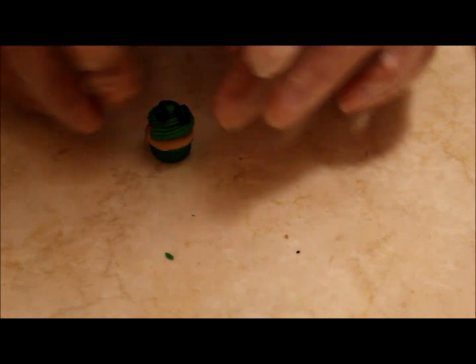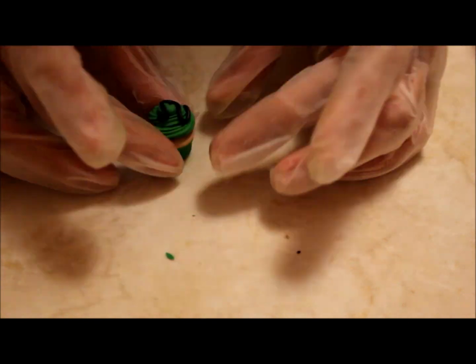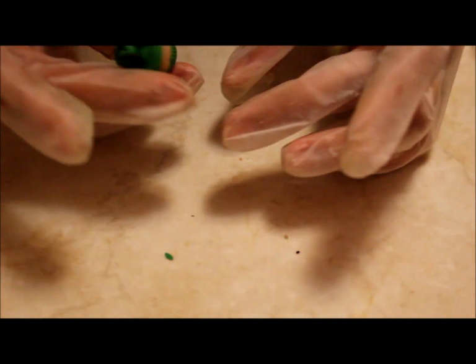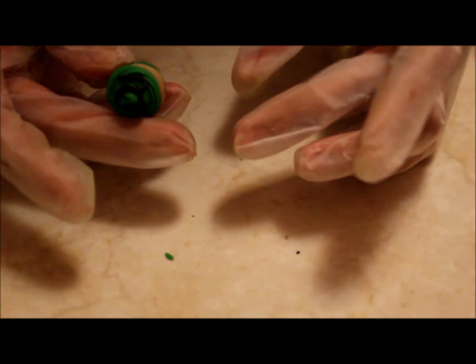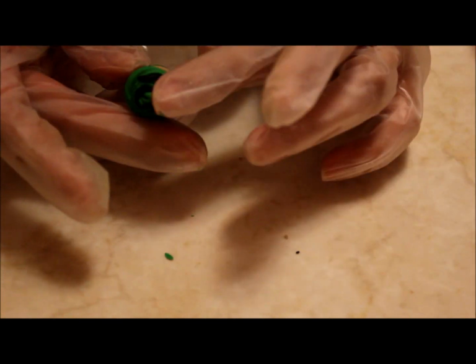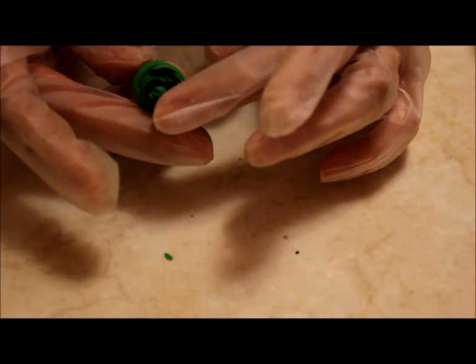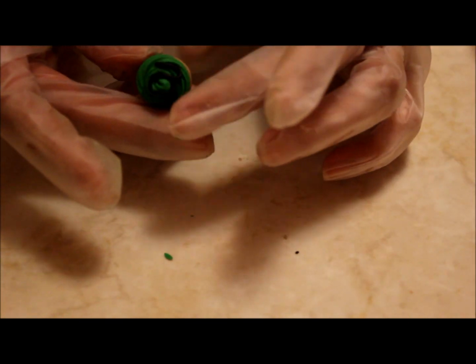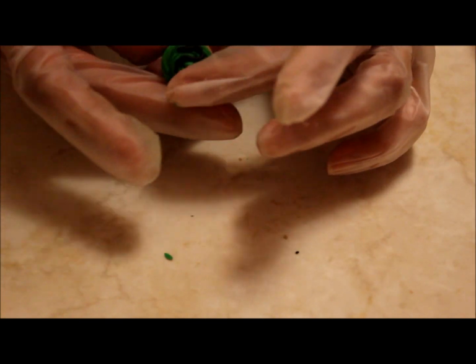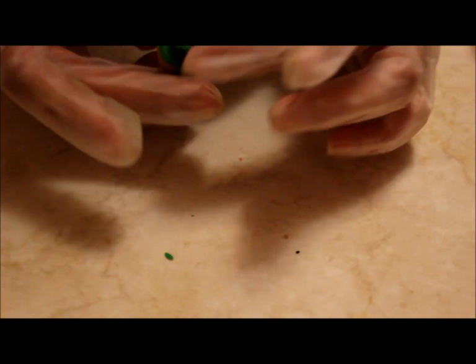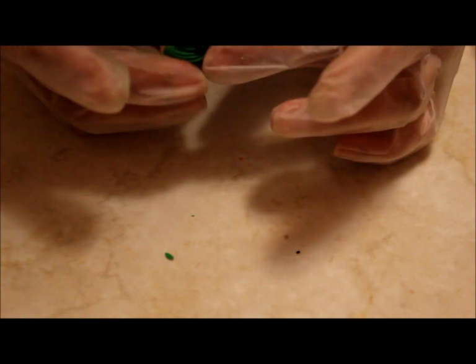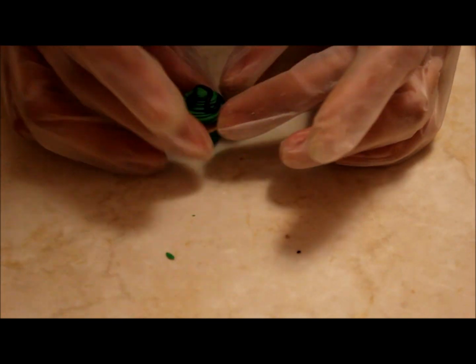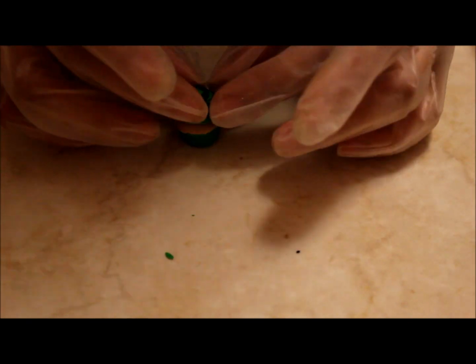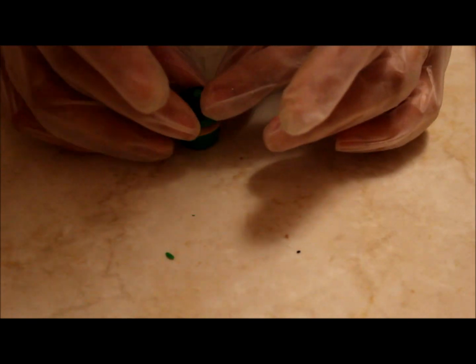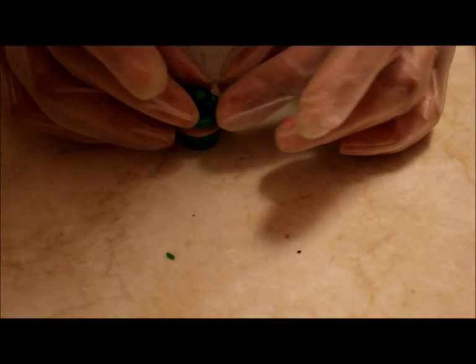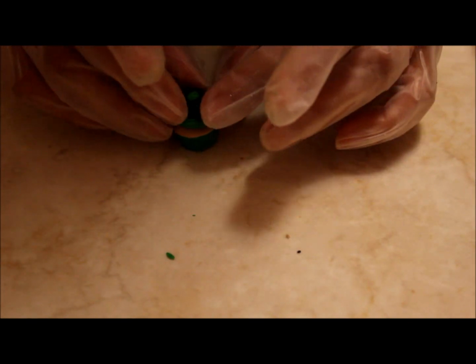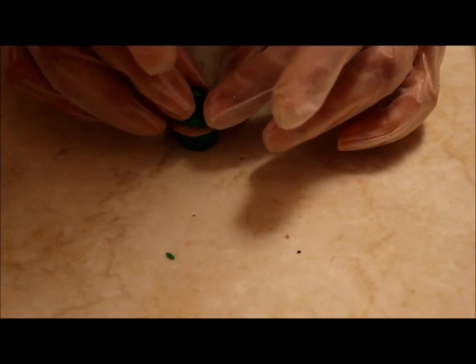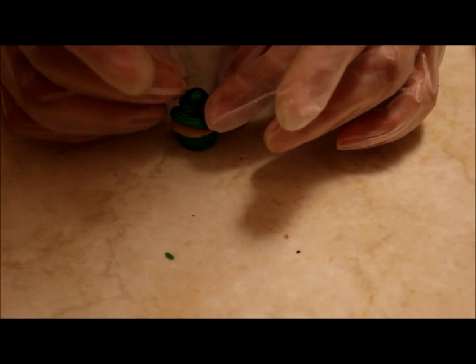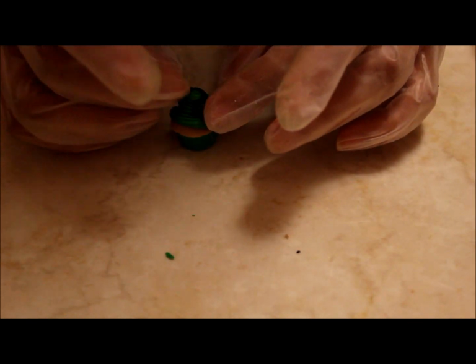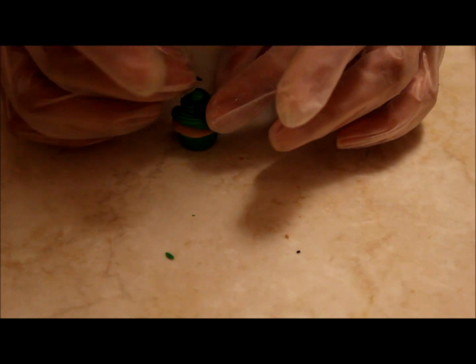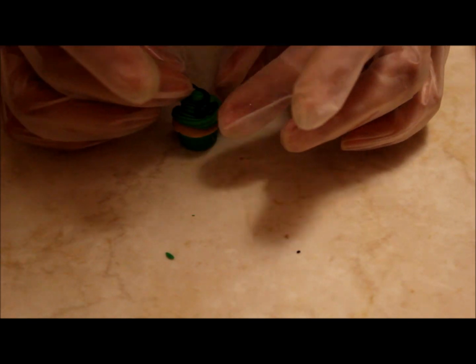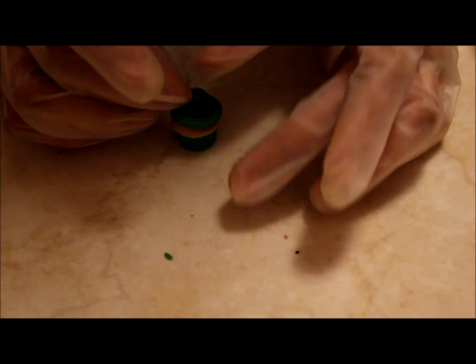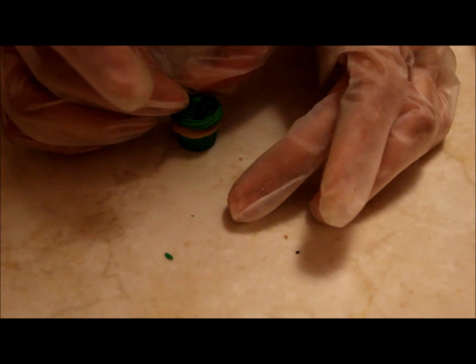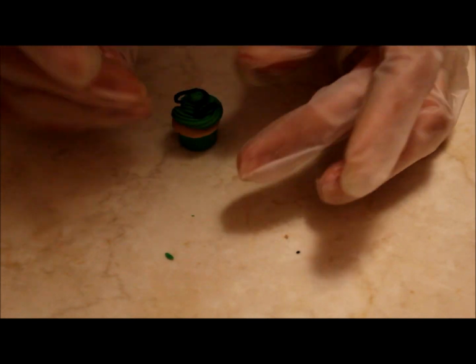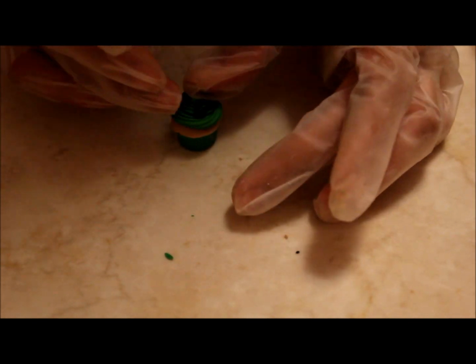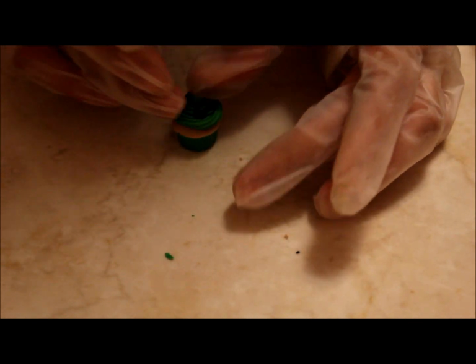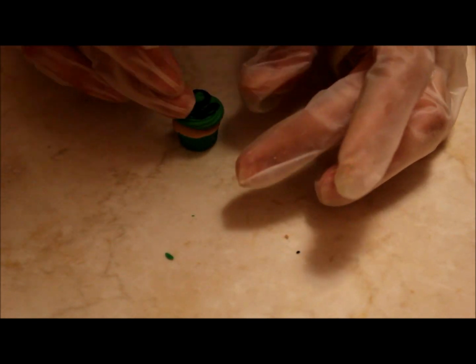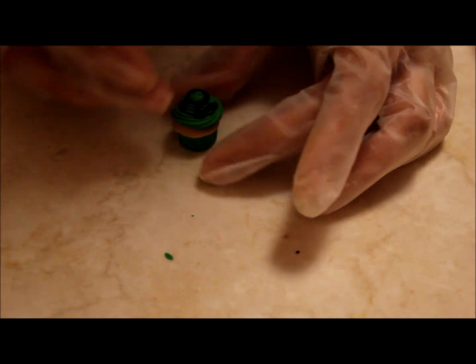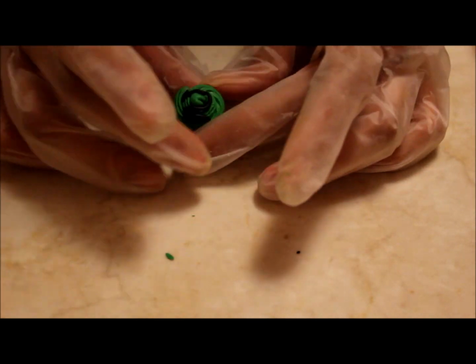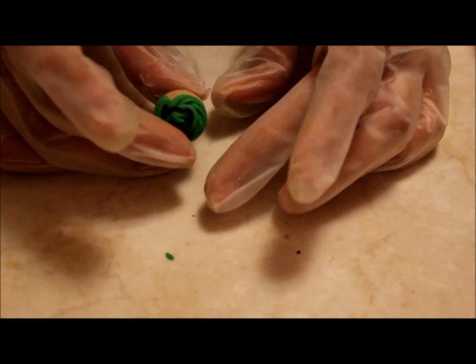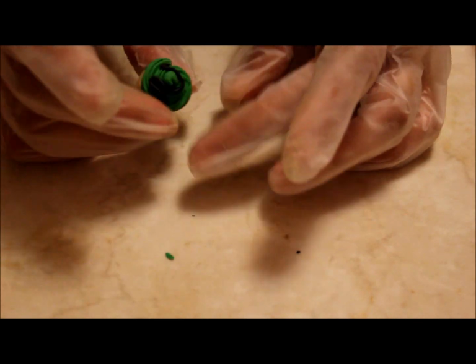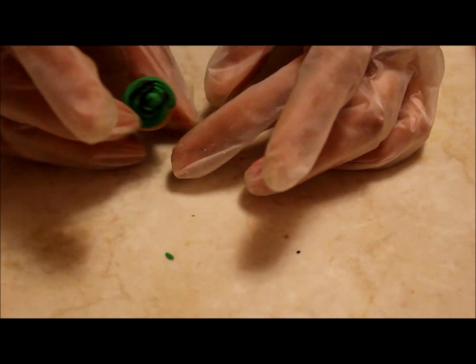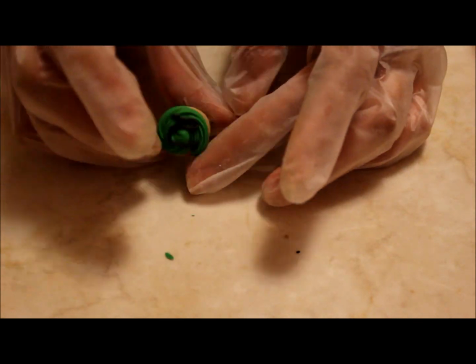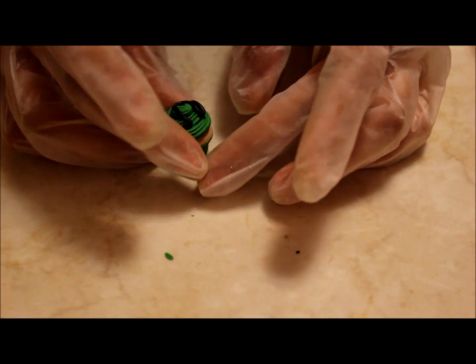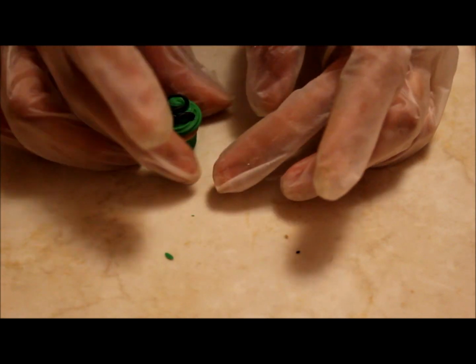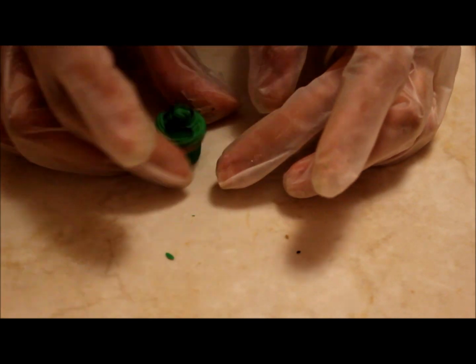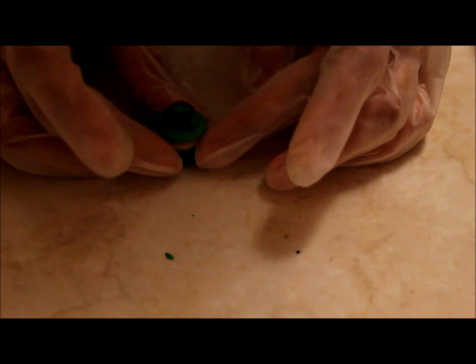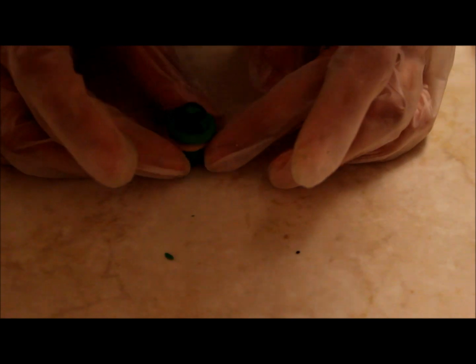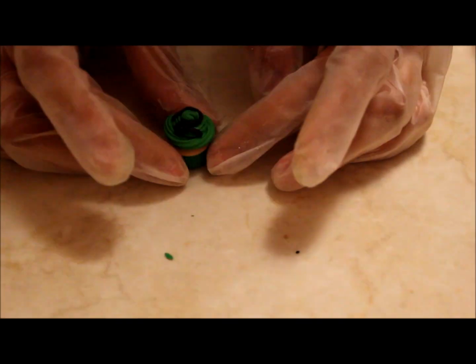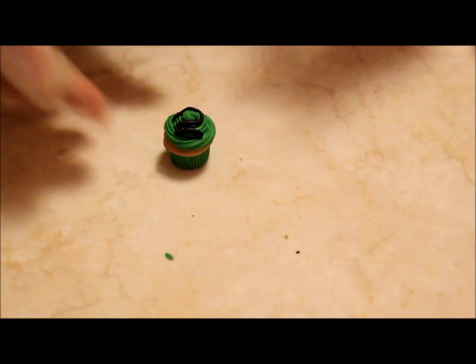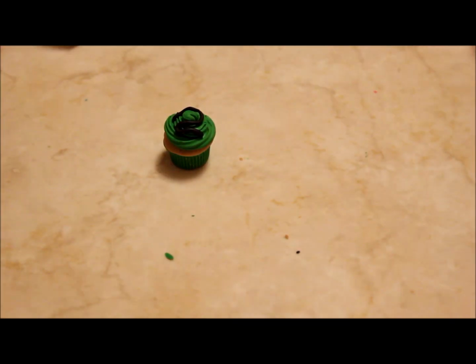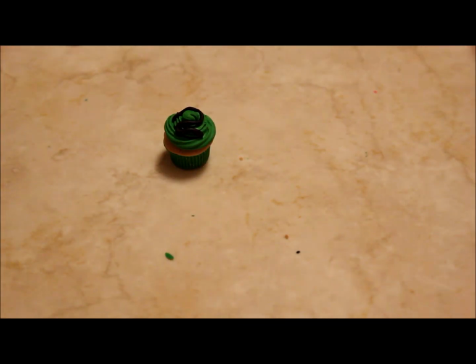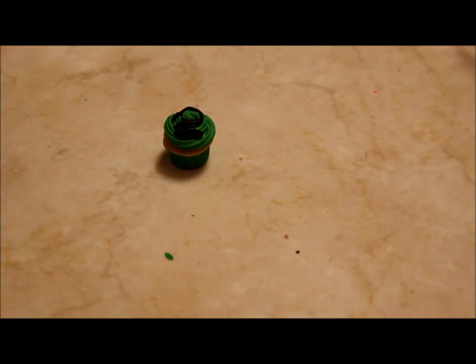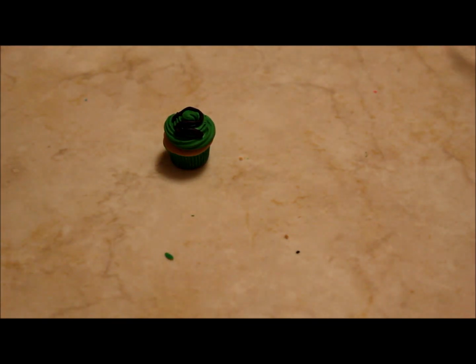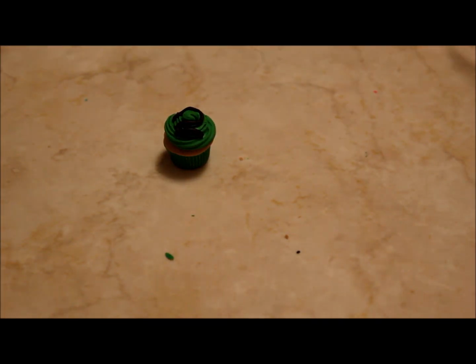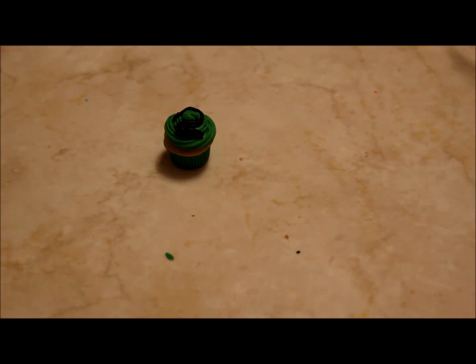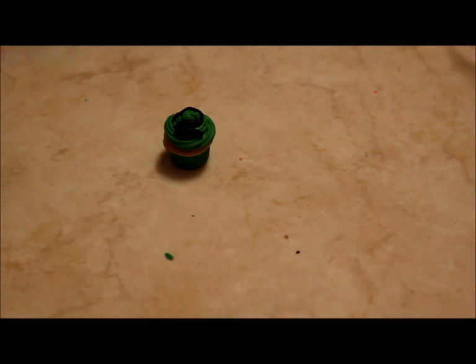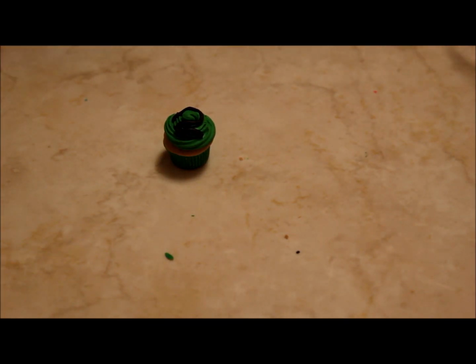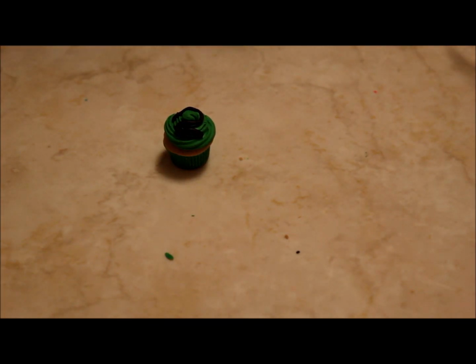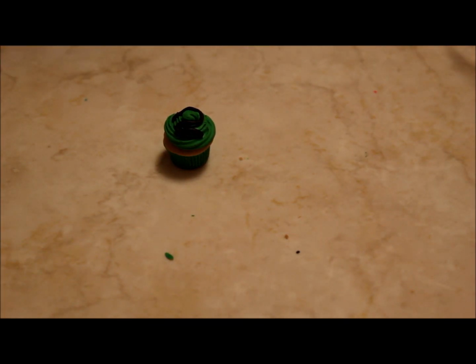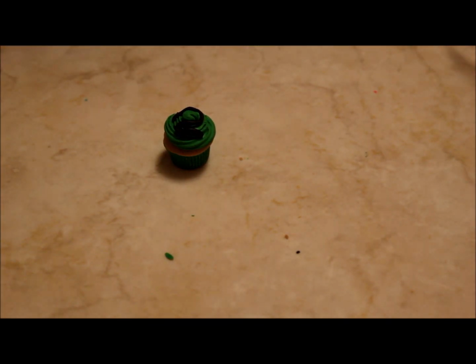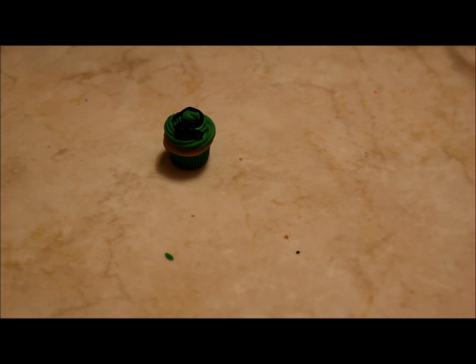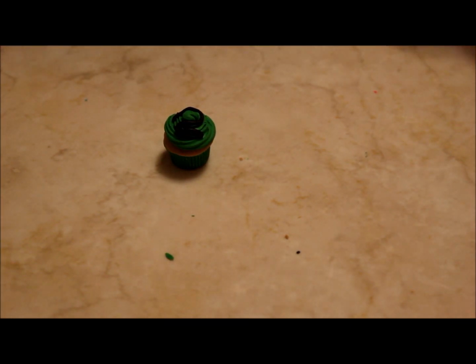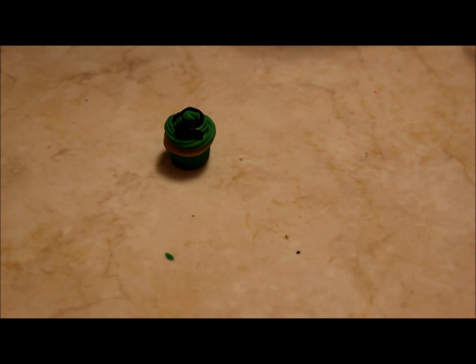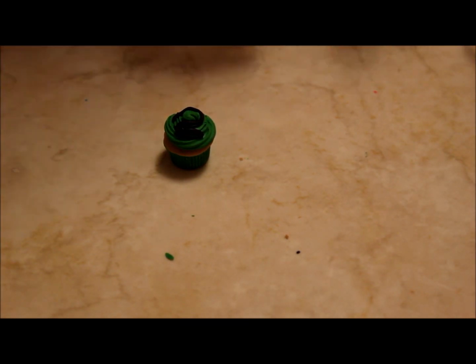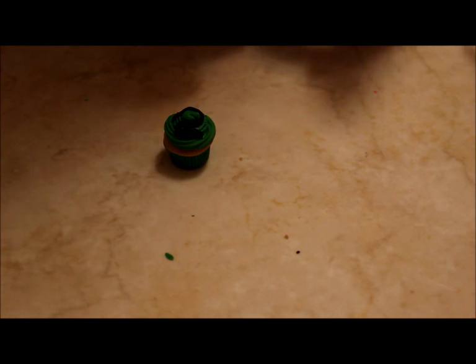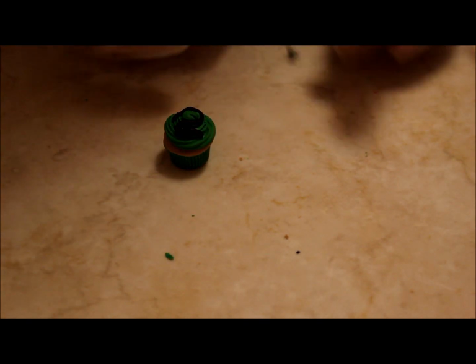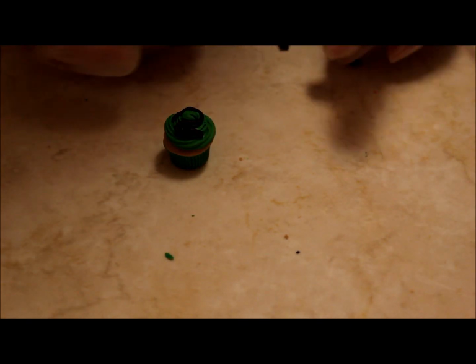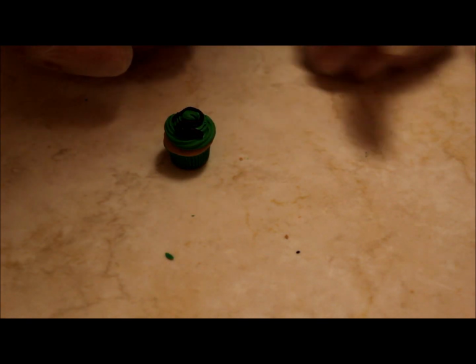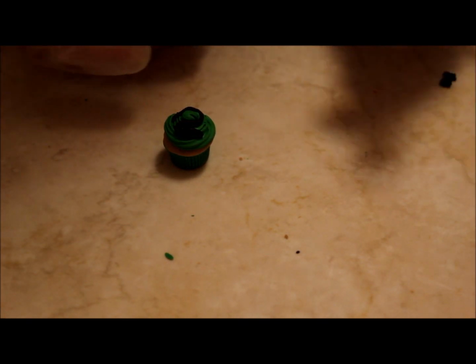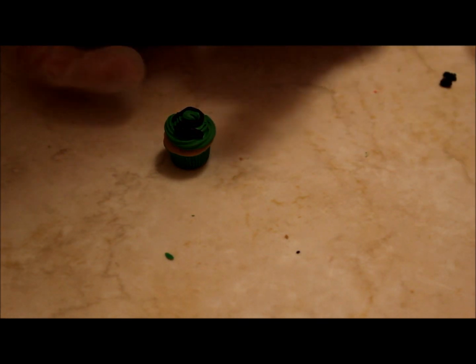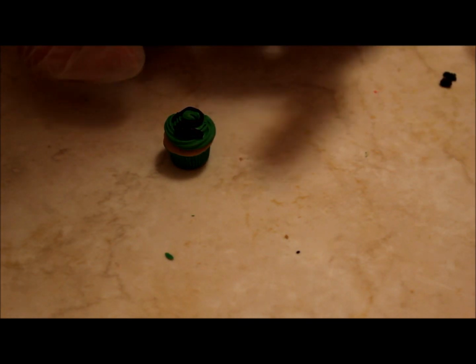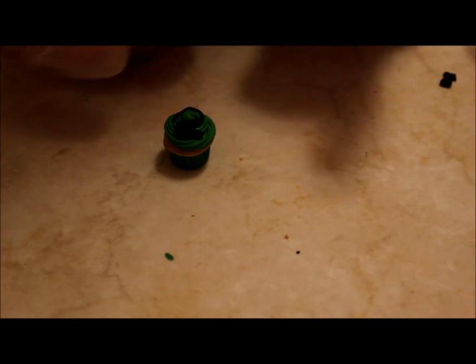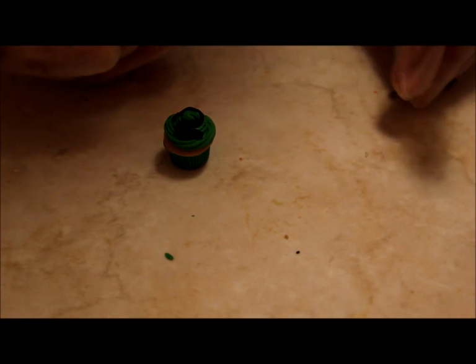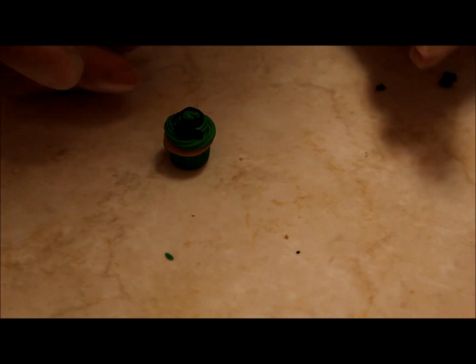Then grab two little balls of black clay — these will be the eyes.